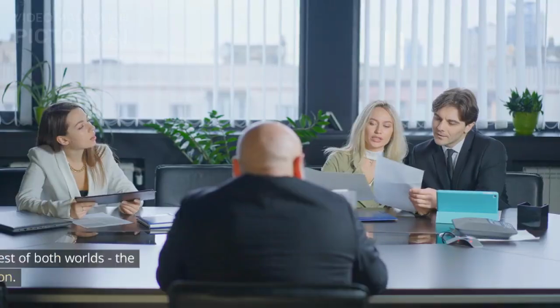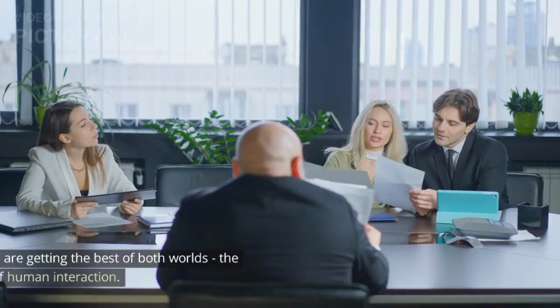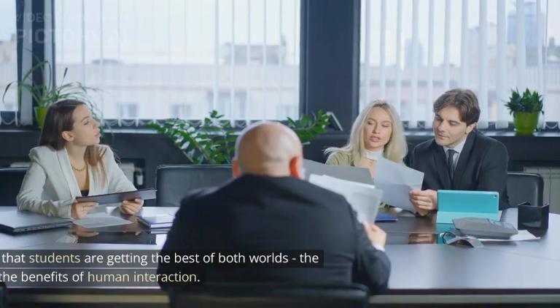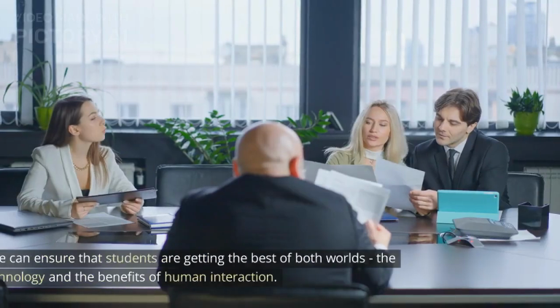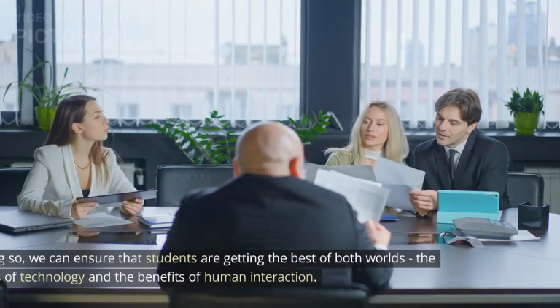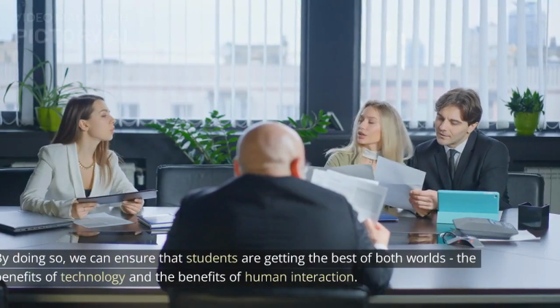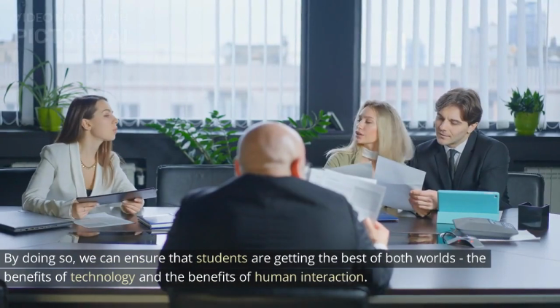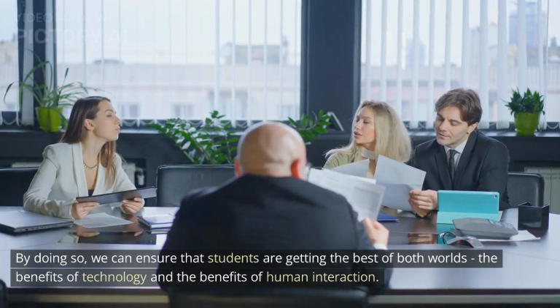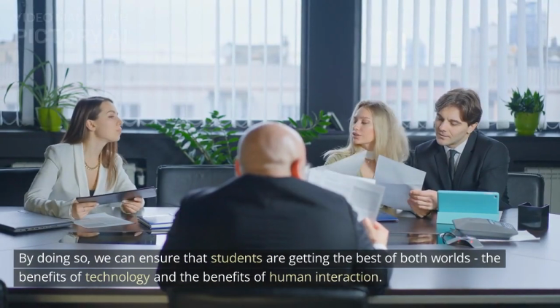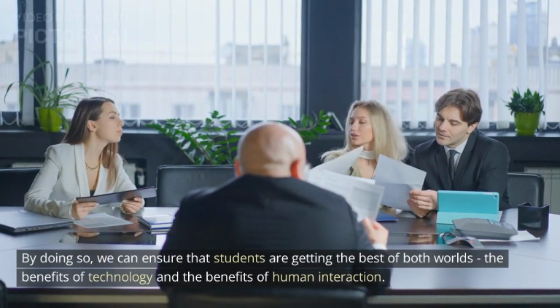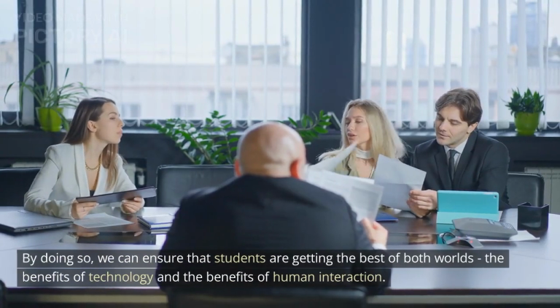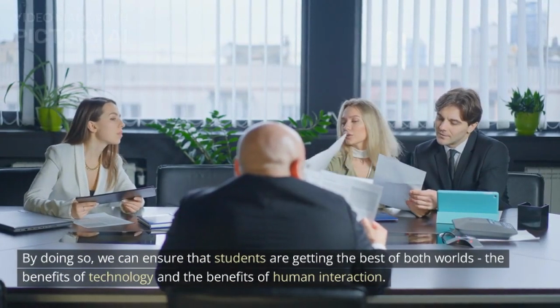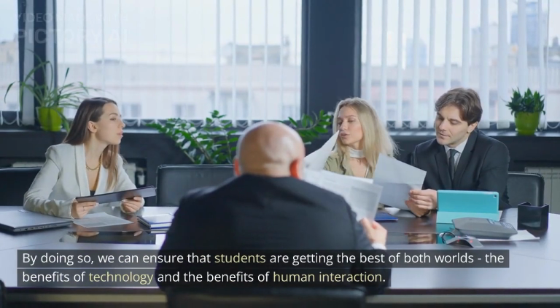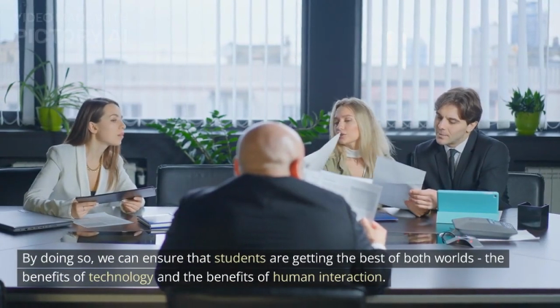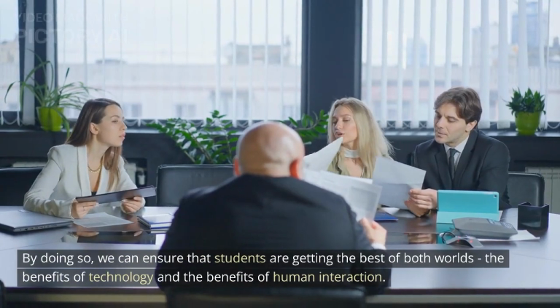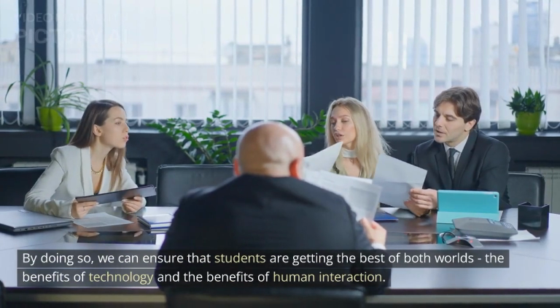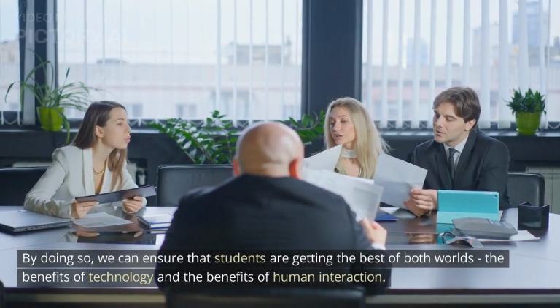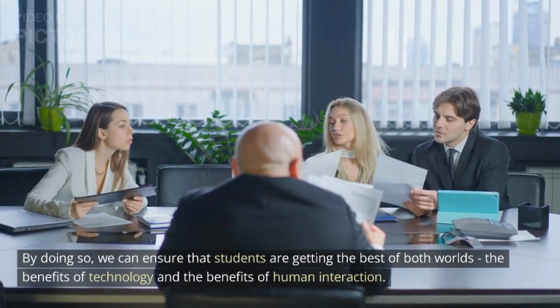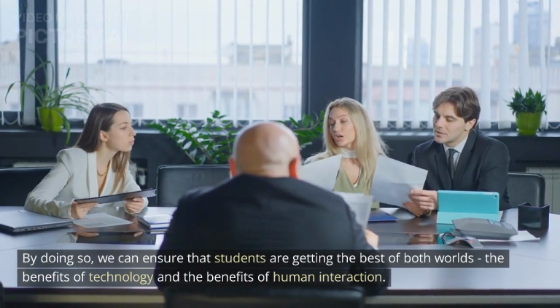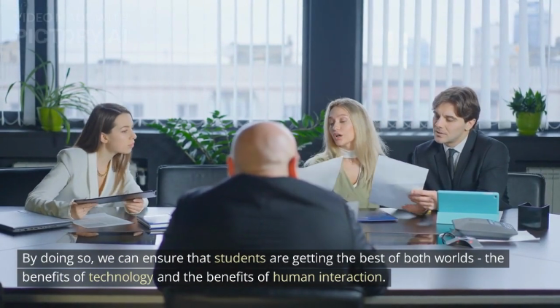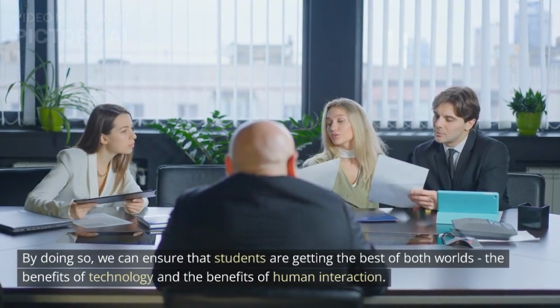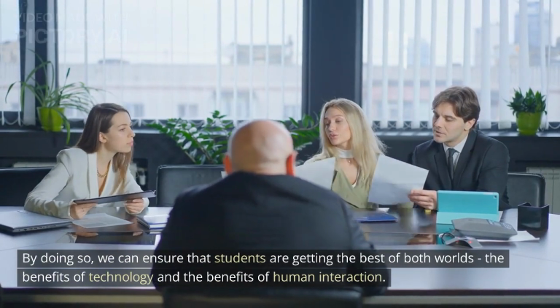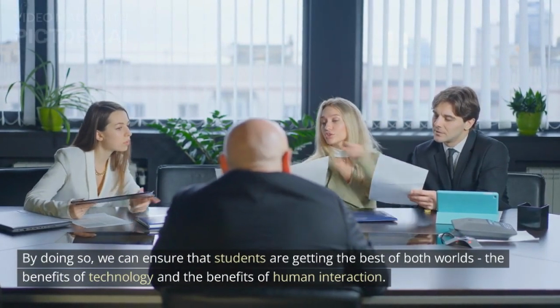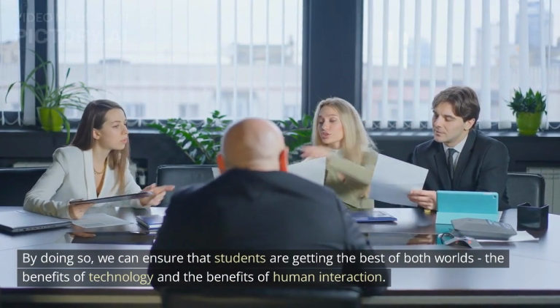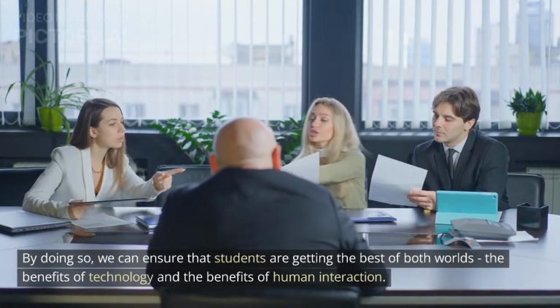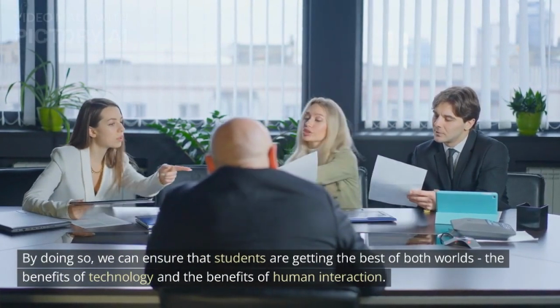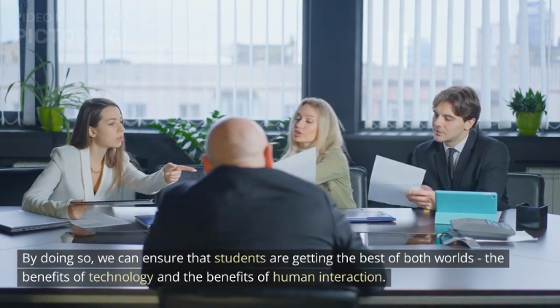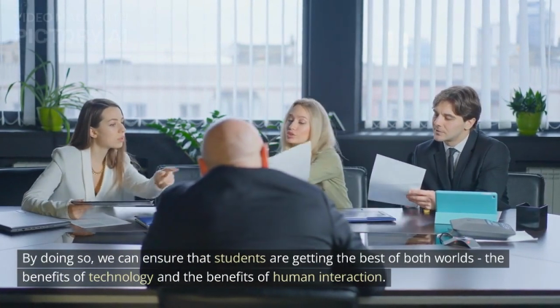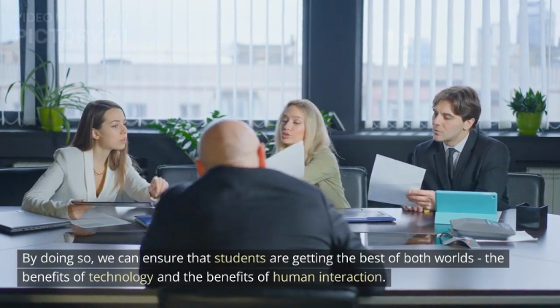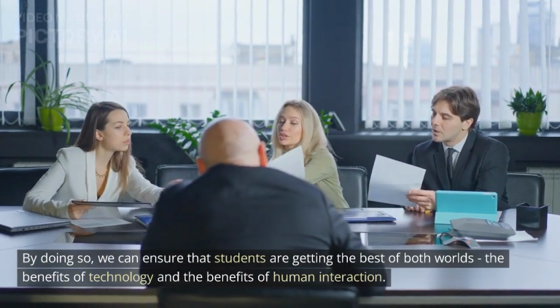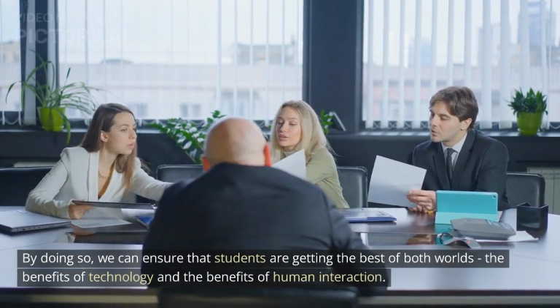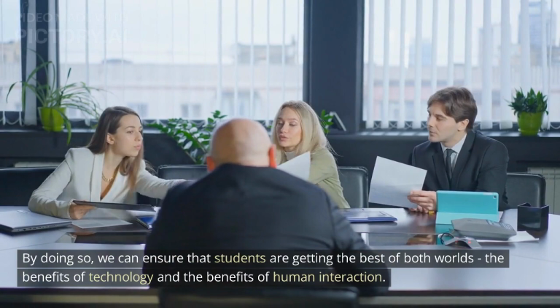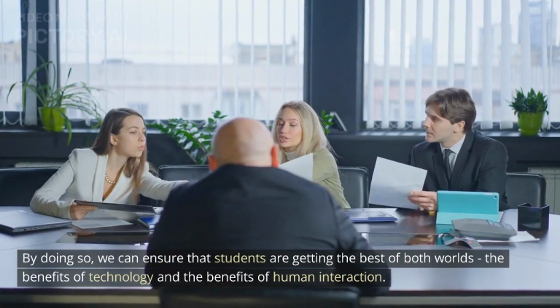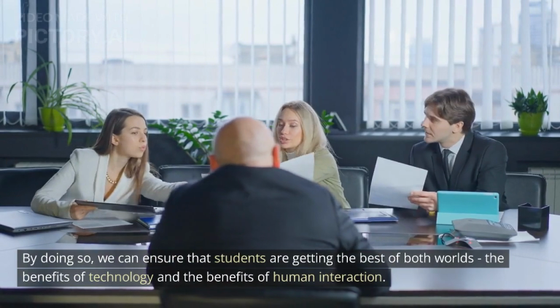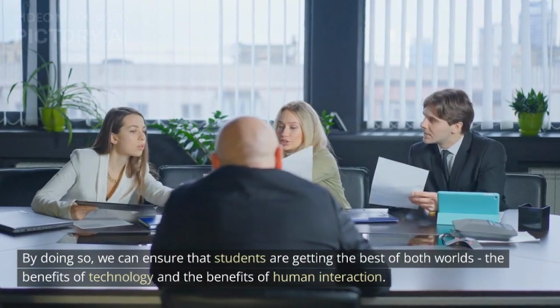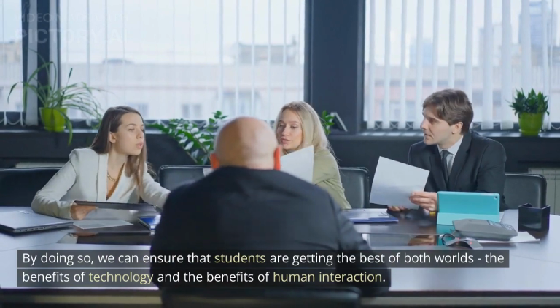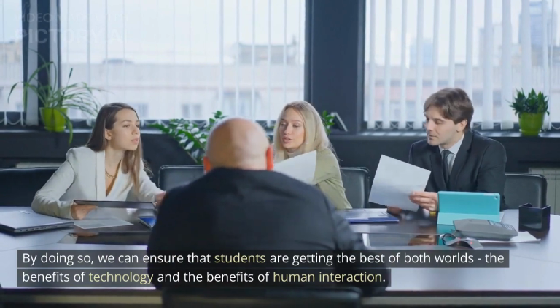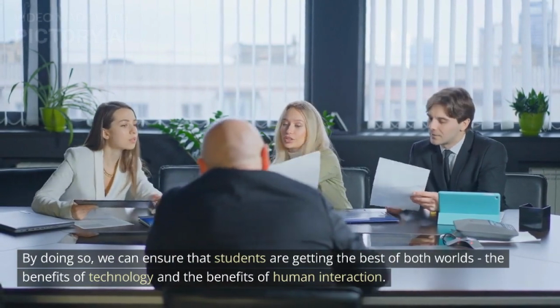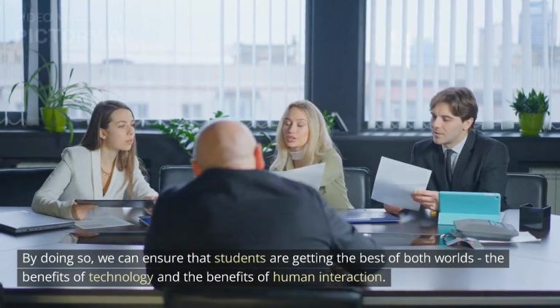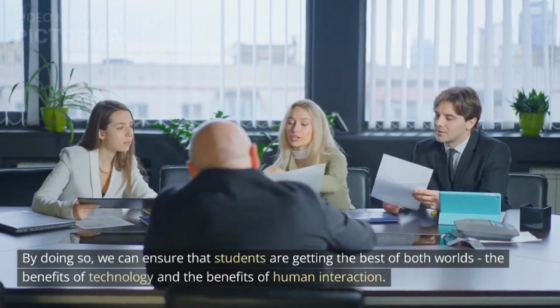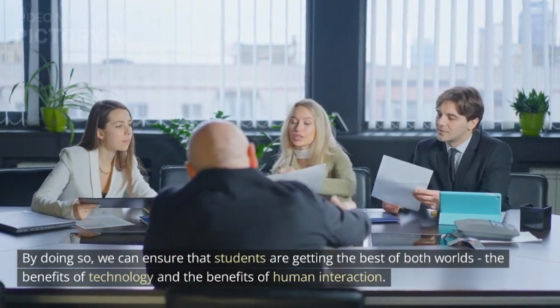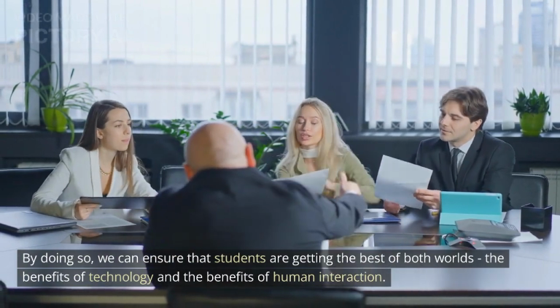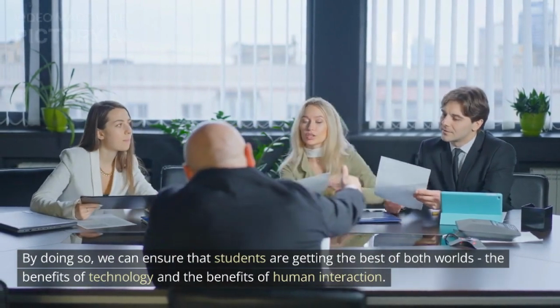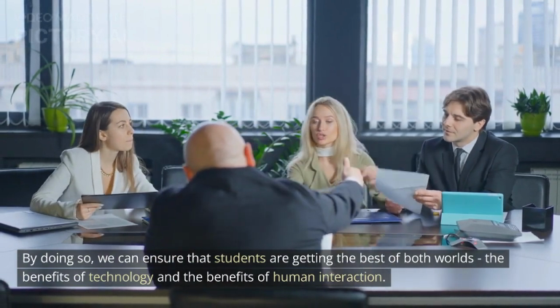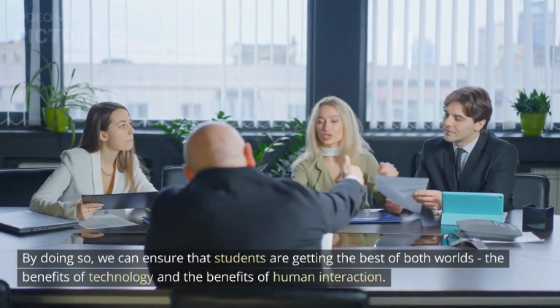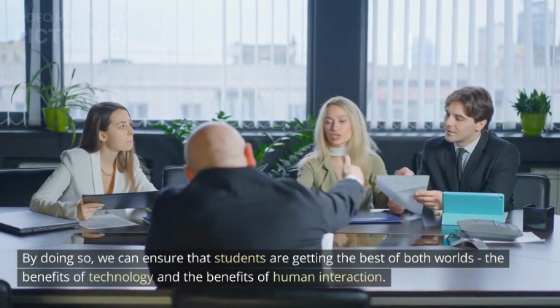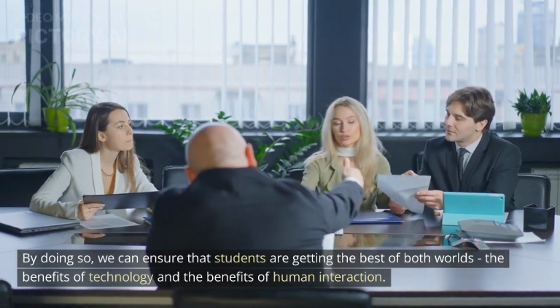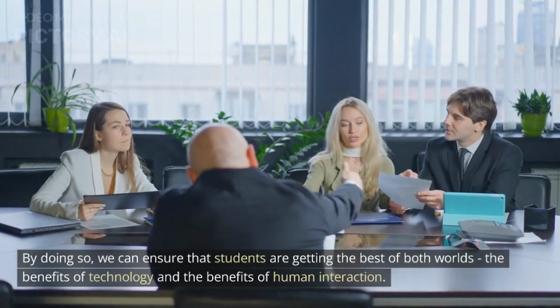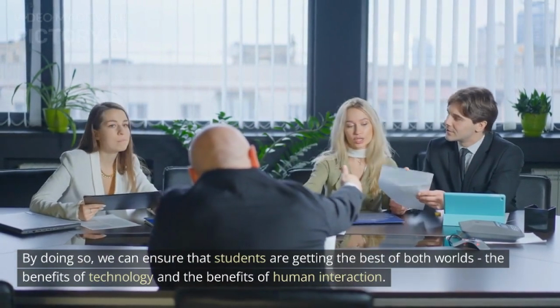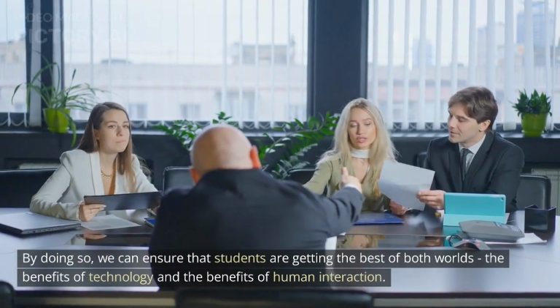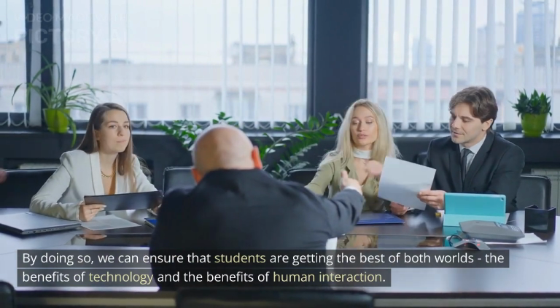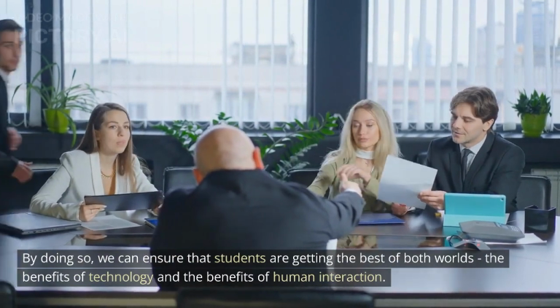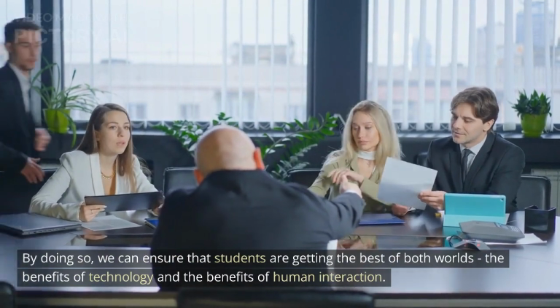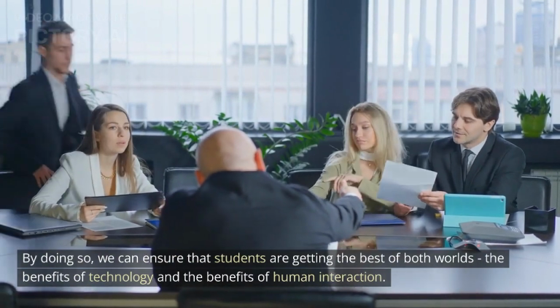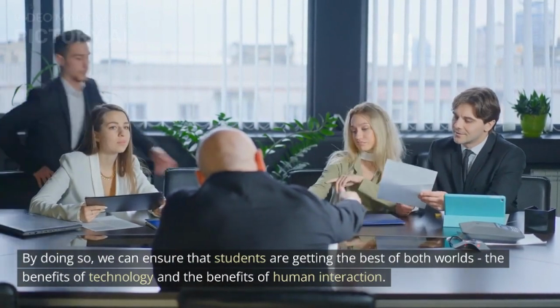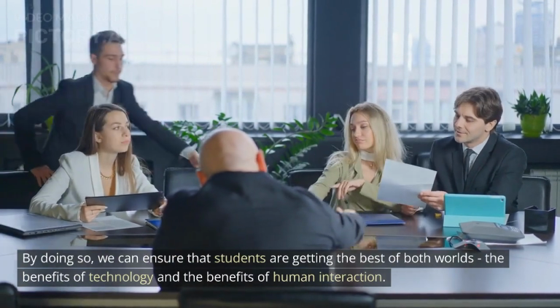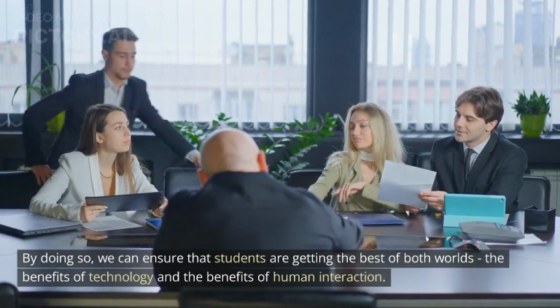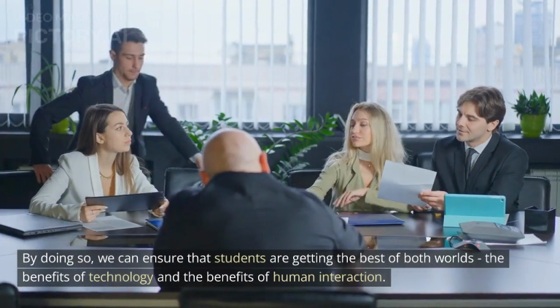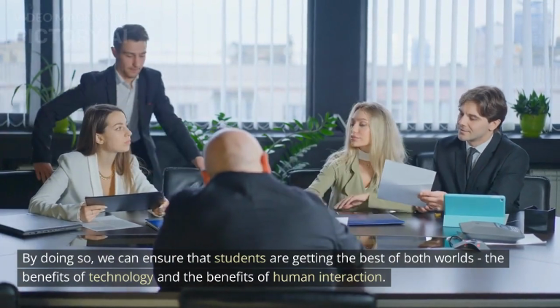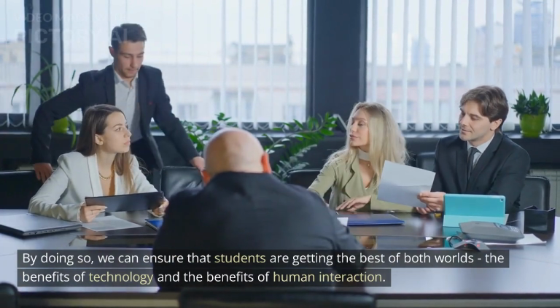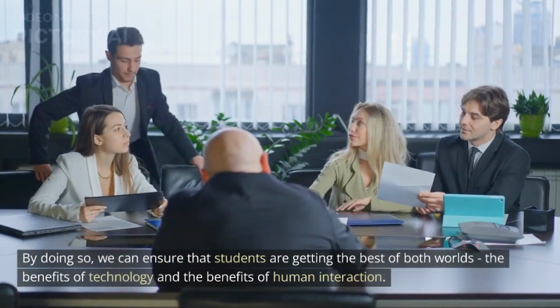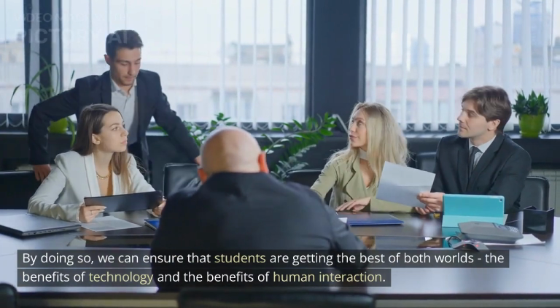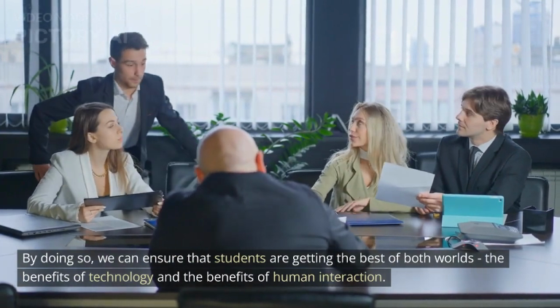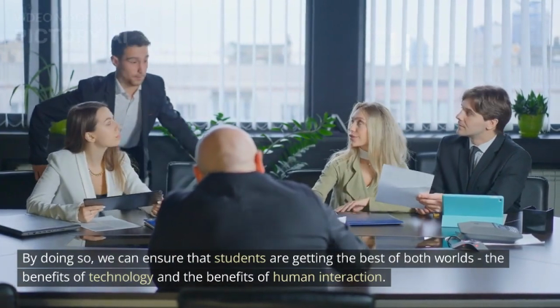By doing so, we can ensure that students are getting the best of both worlds — the benefits of technology and the benefits of human interaction.